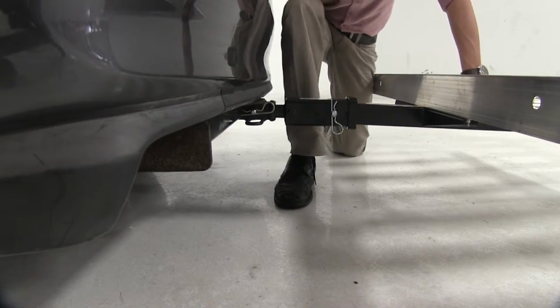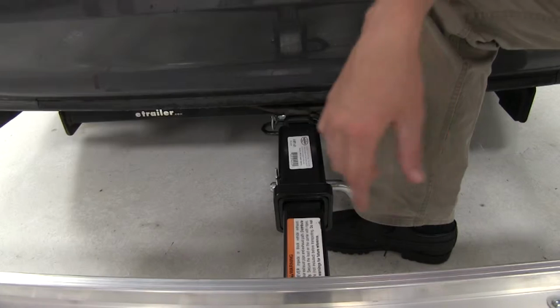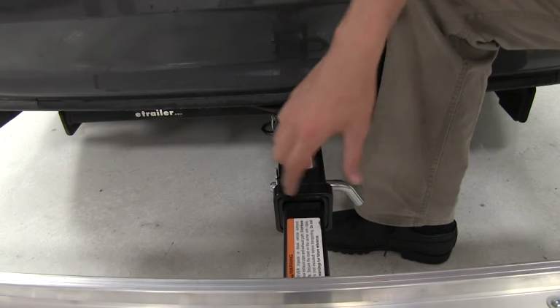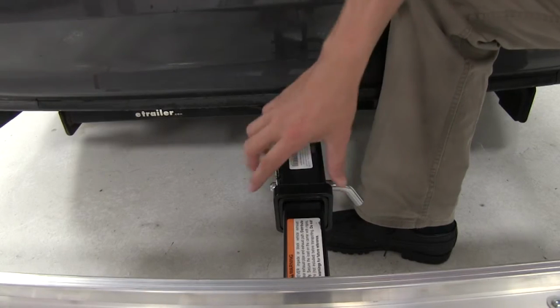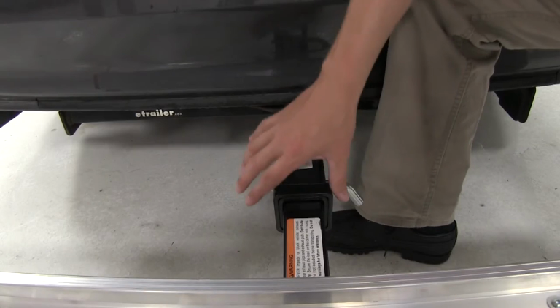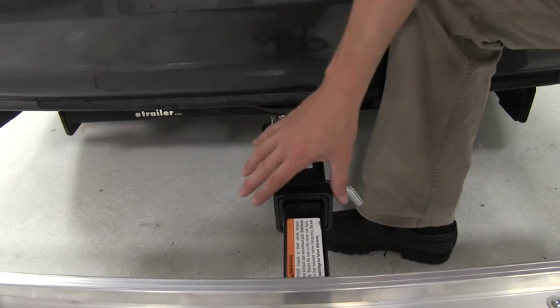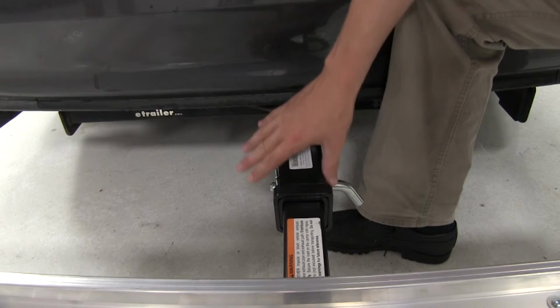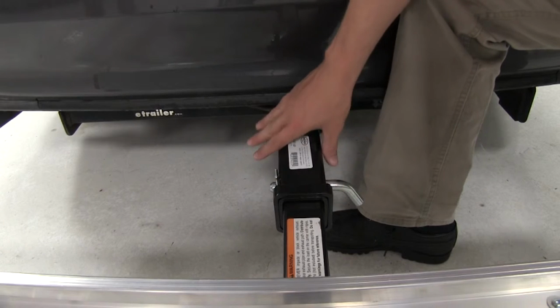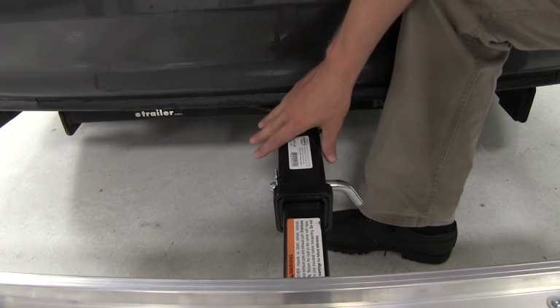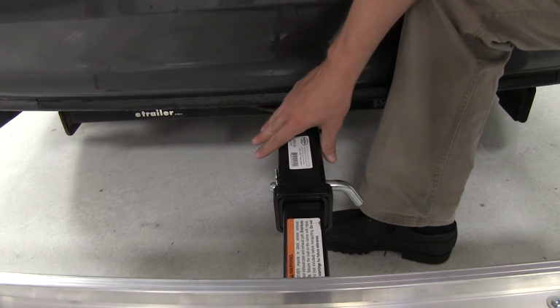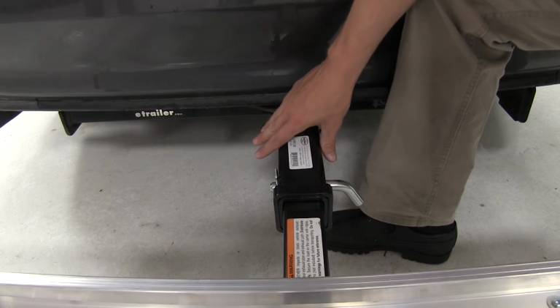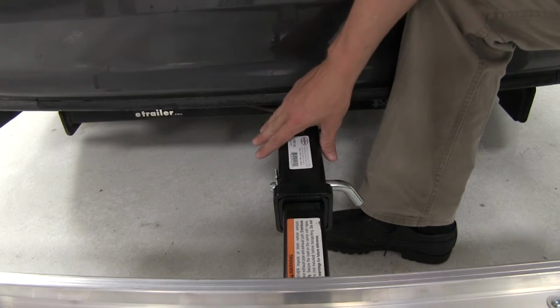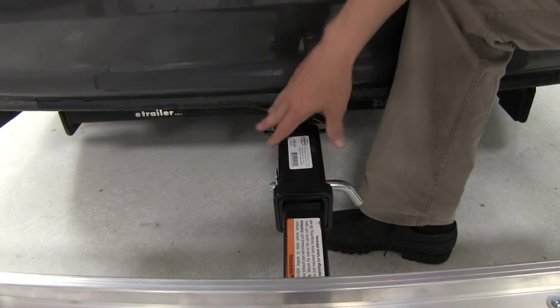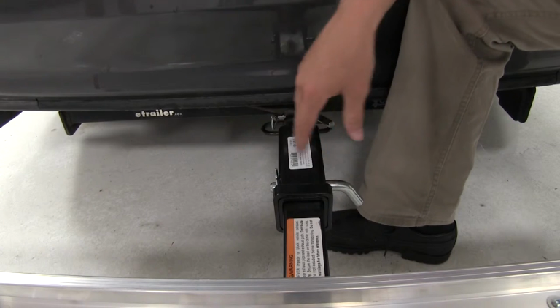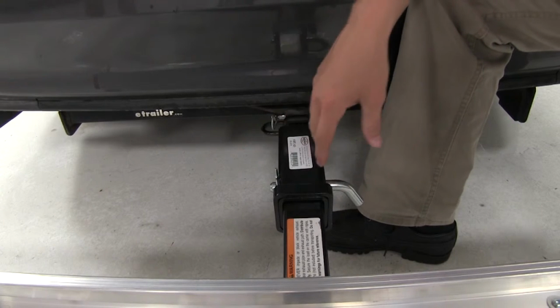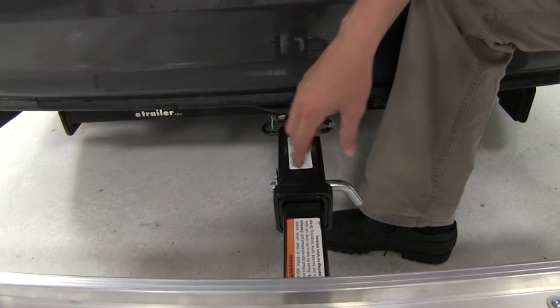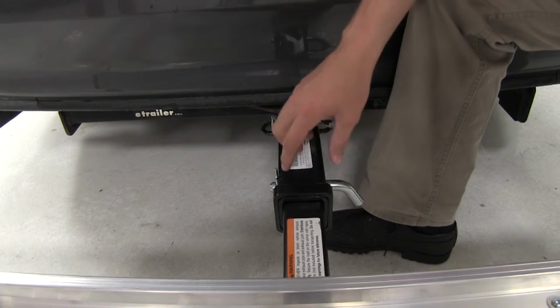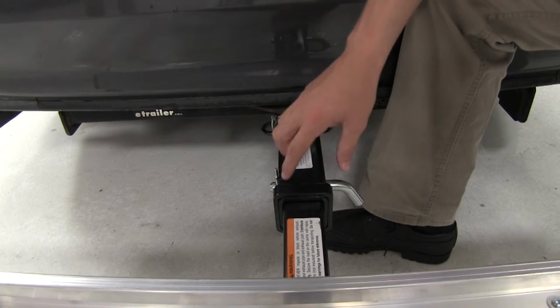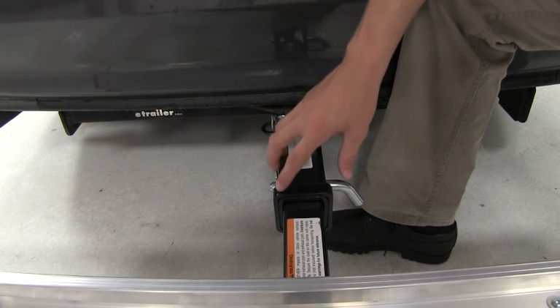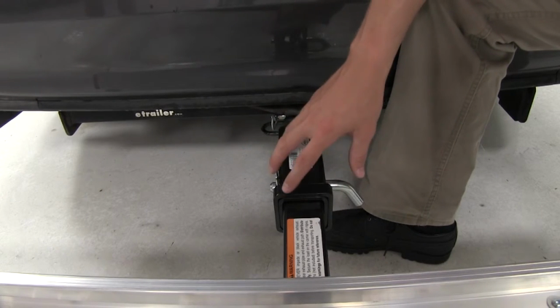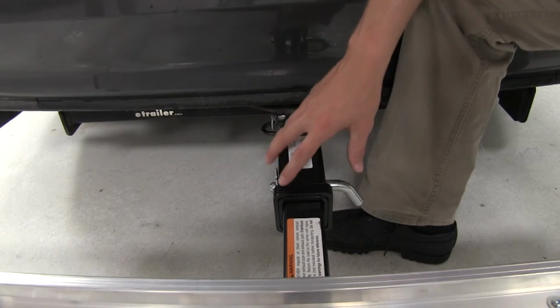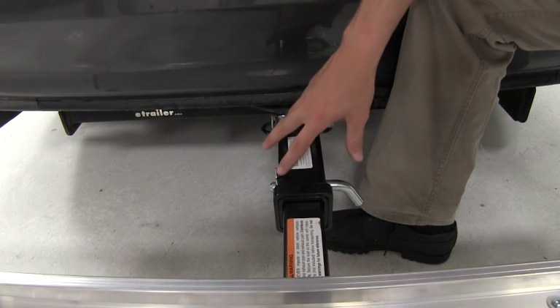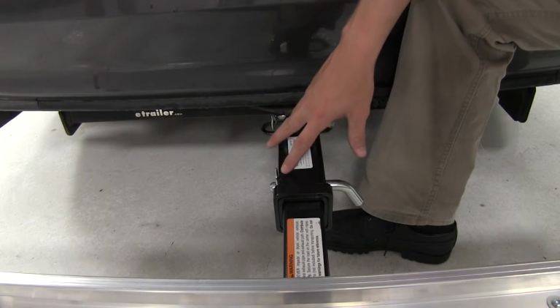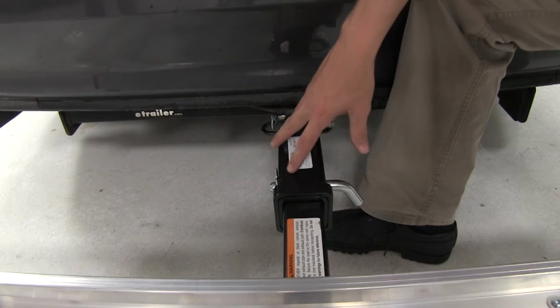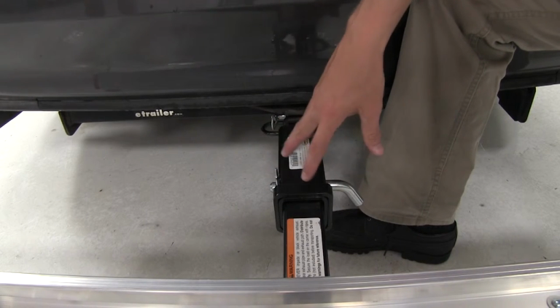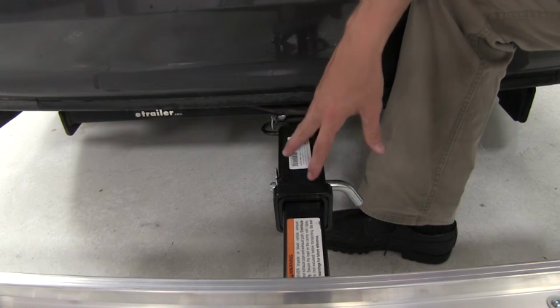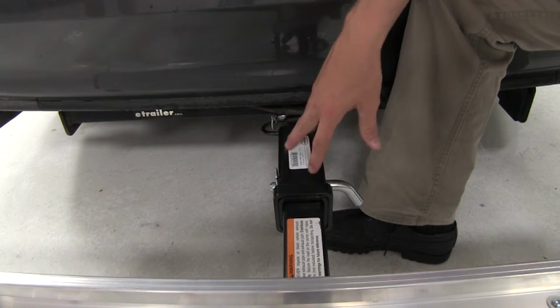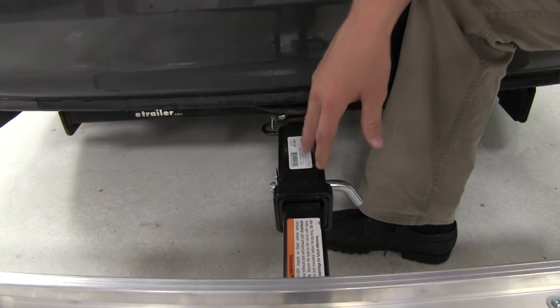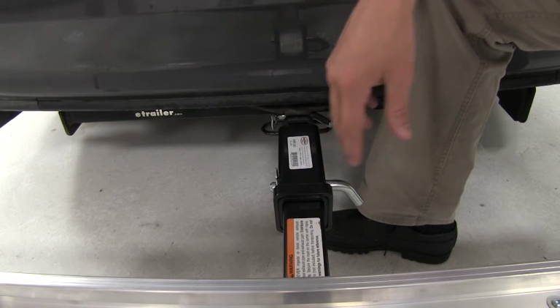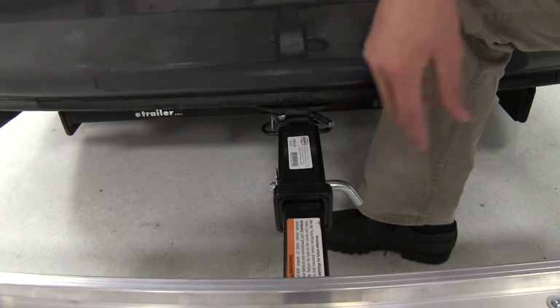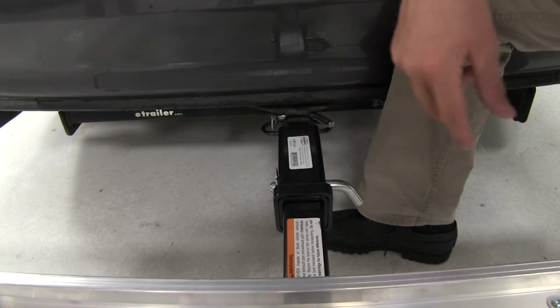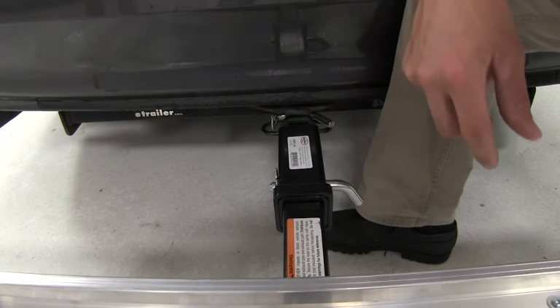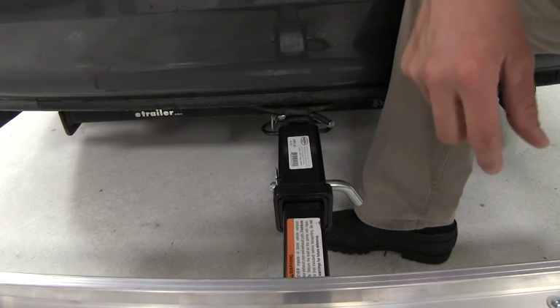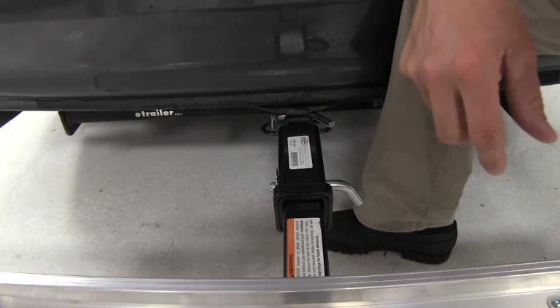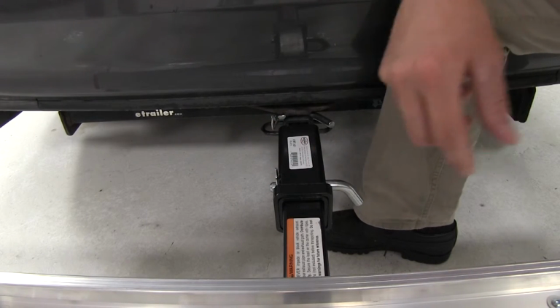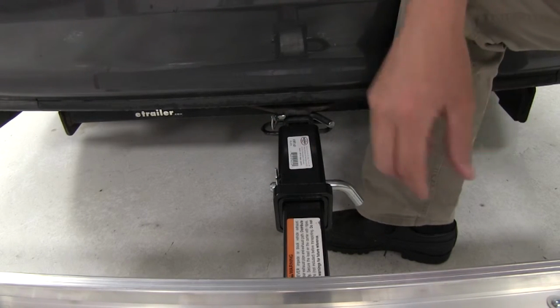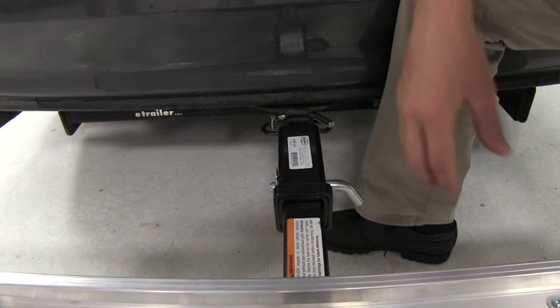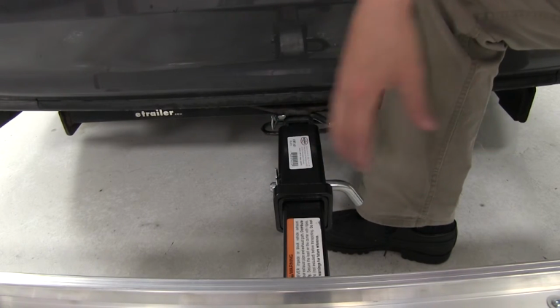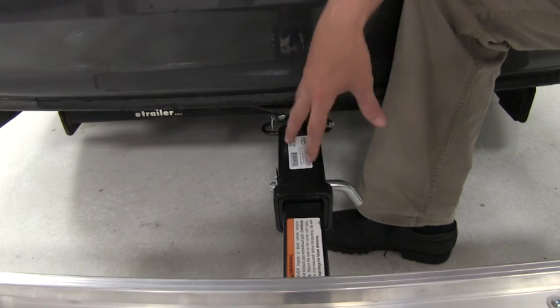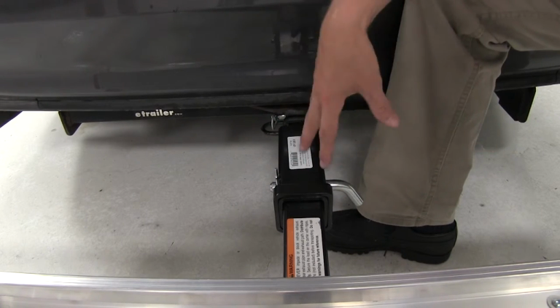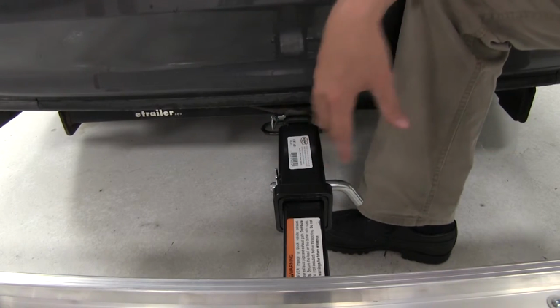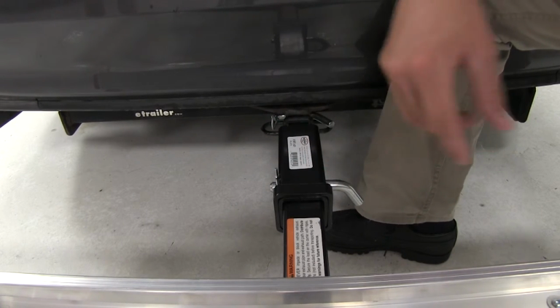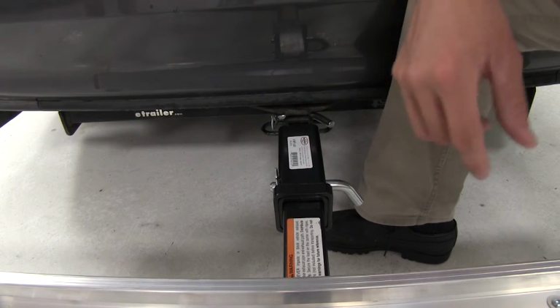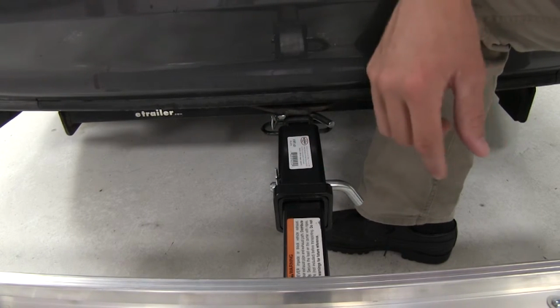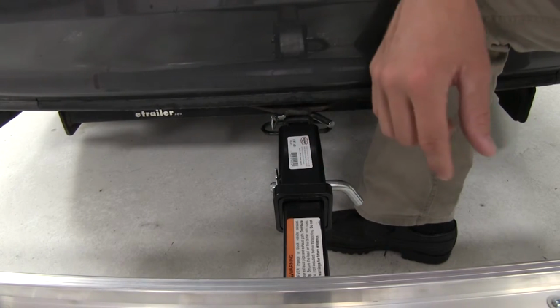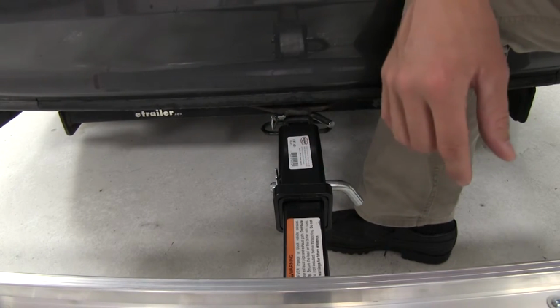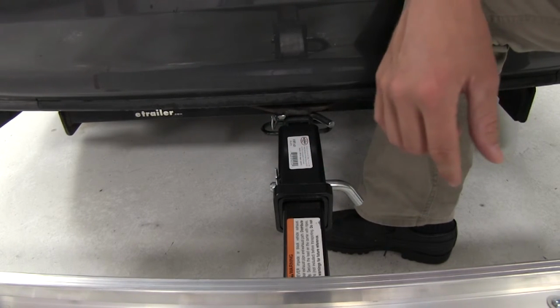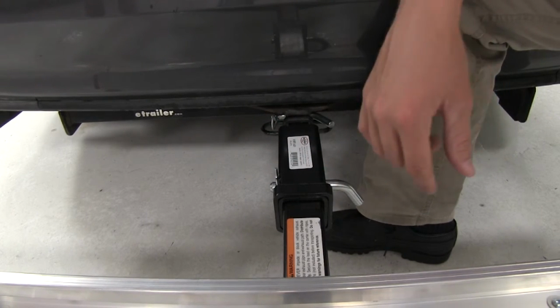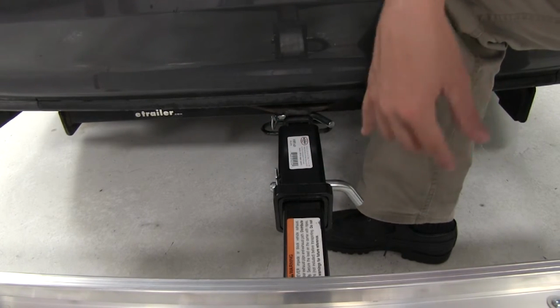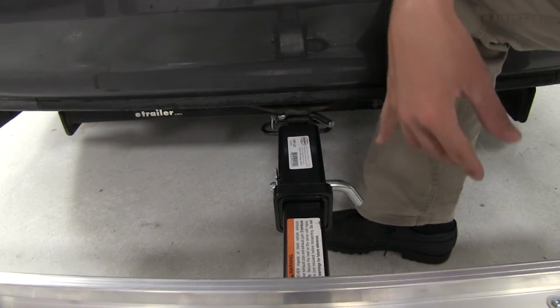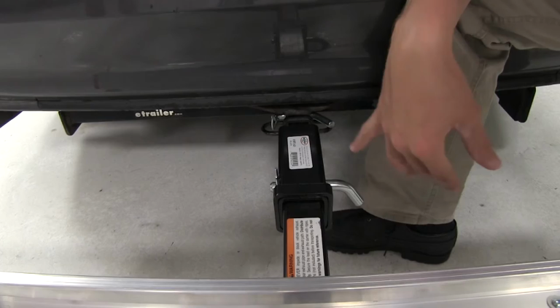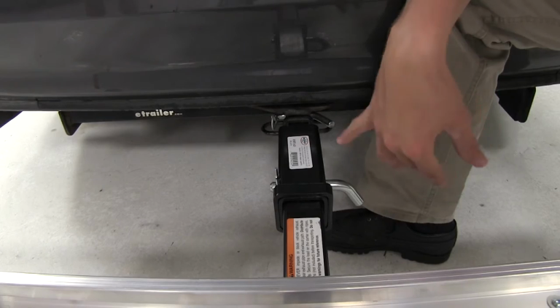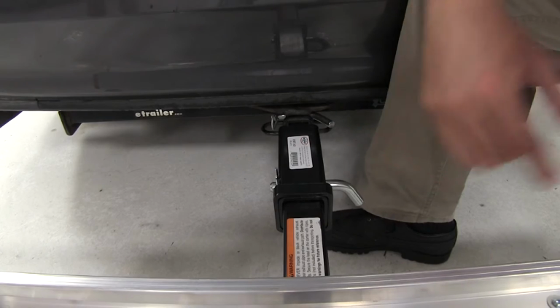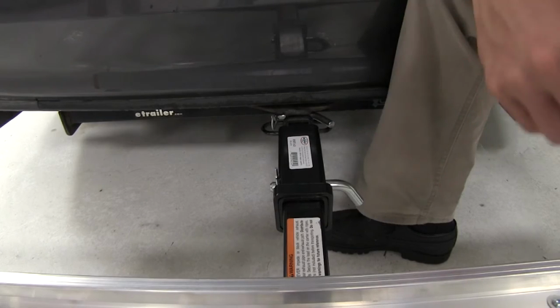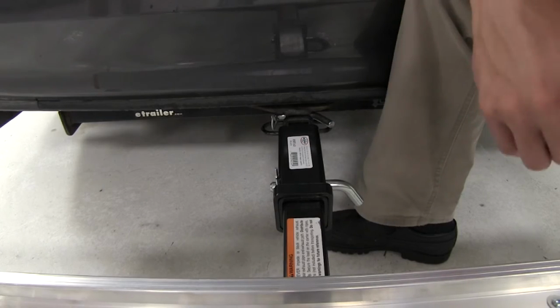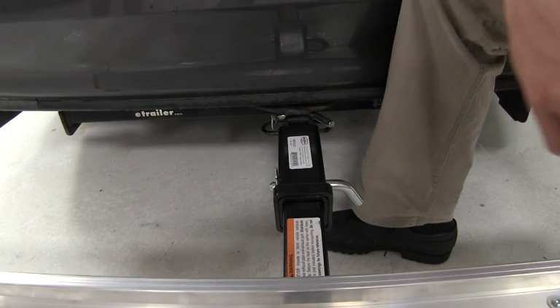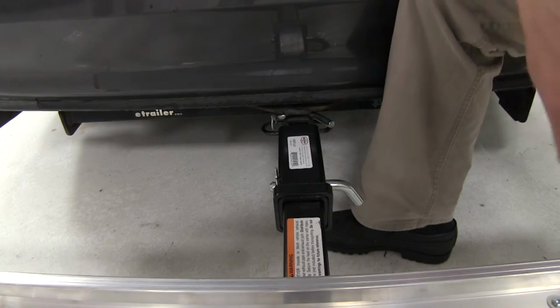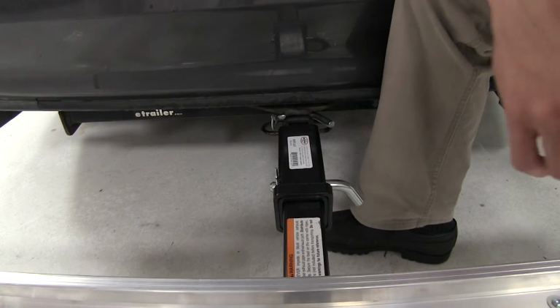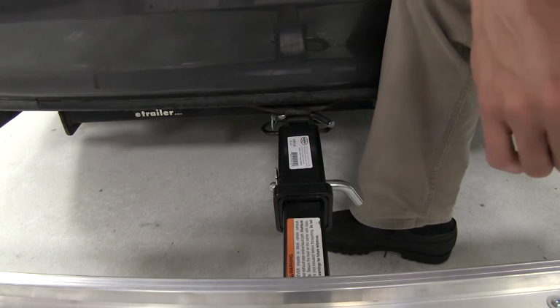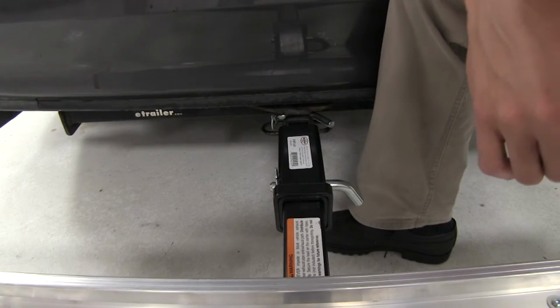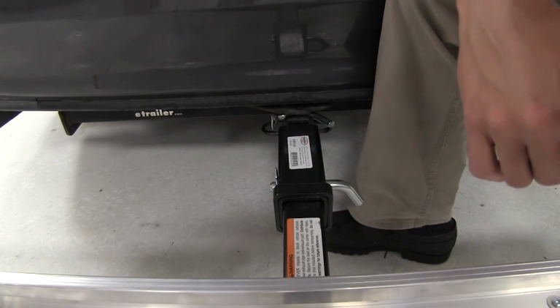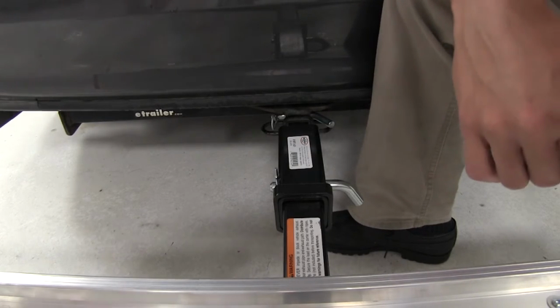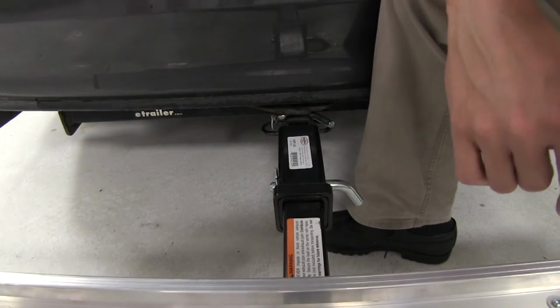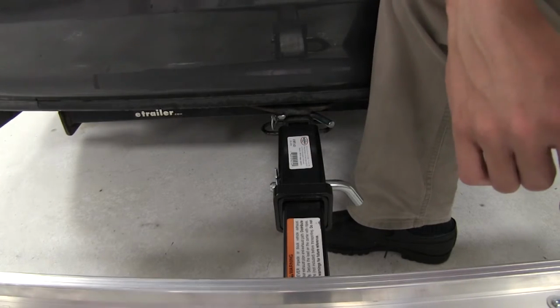It's made out of a sturdy steel construction with a corrosive resistant black powder coat finish, so it's going to stand up to the elements and it's got a 300 pound weight capacity.